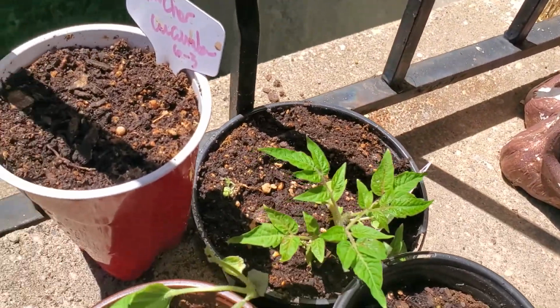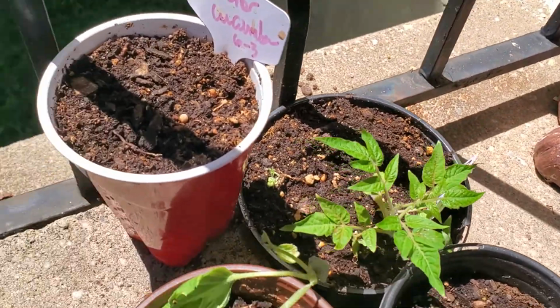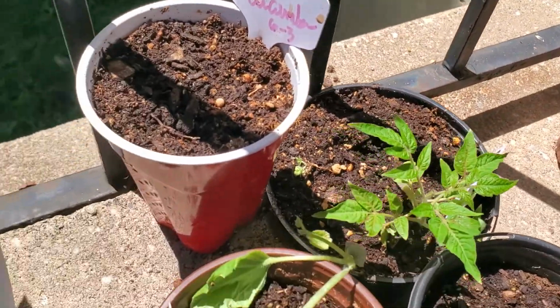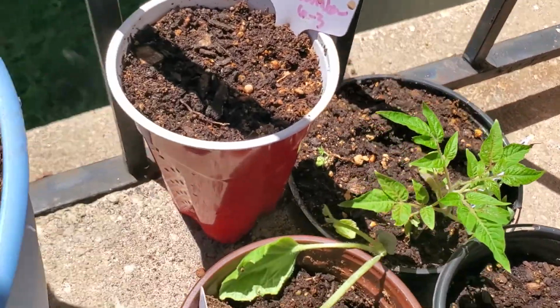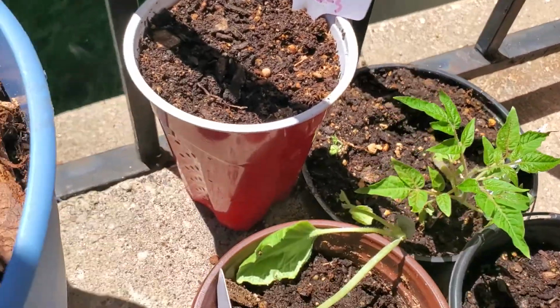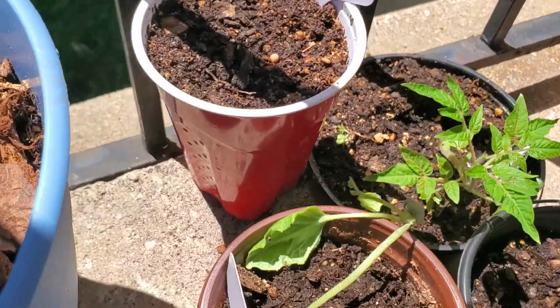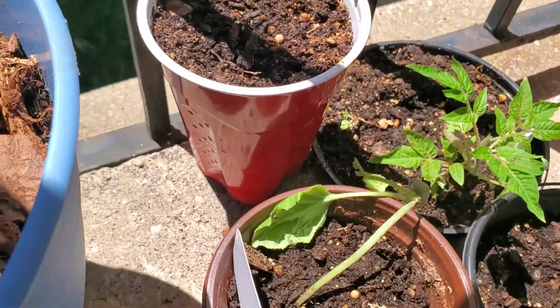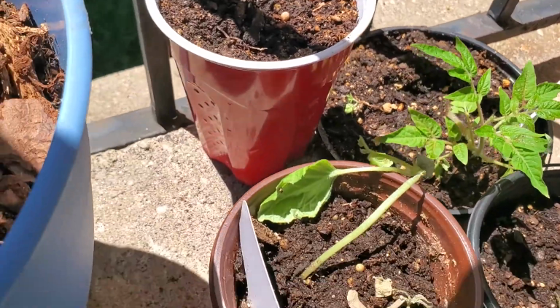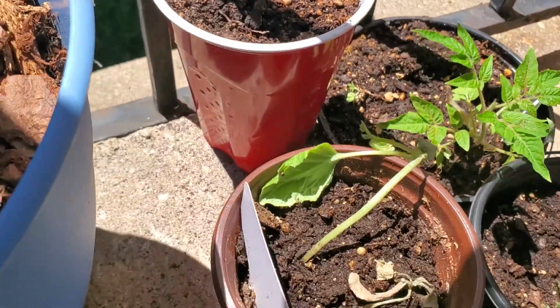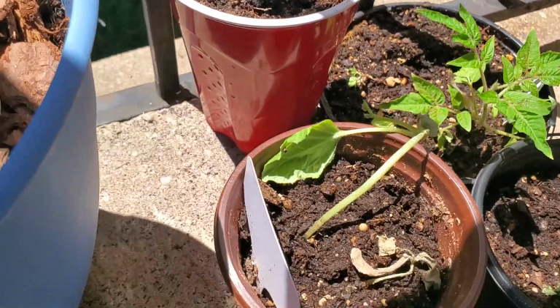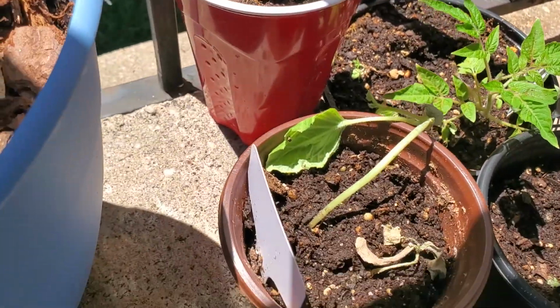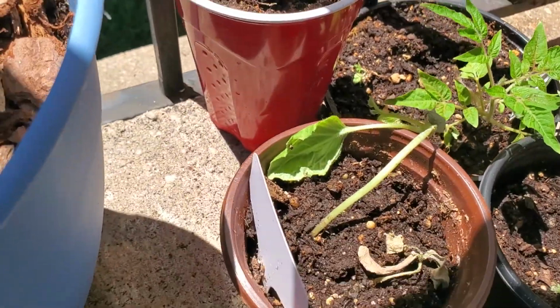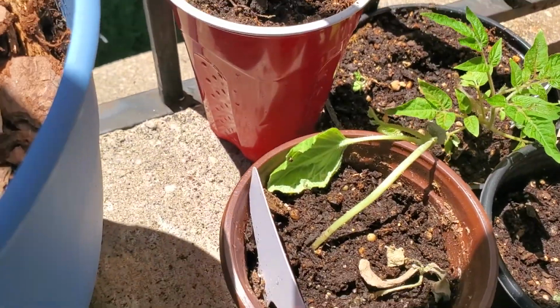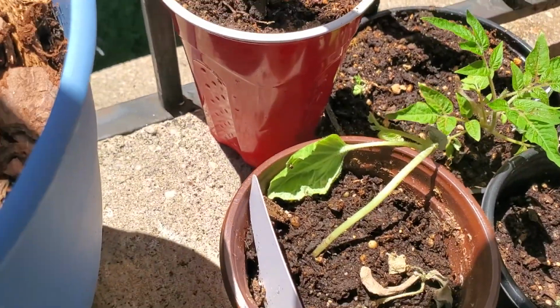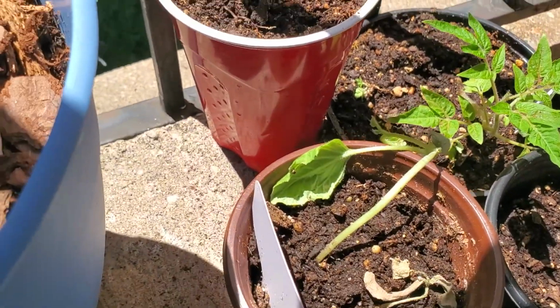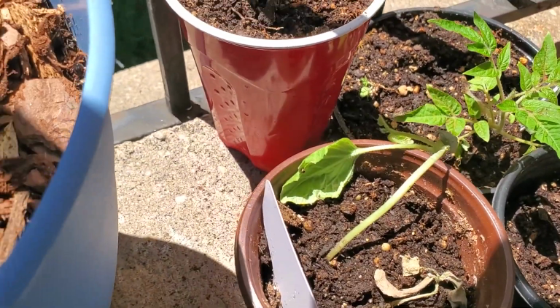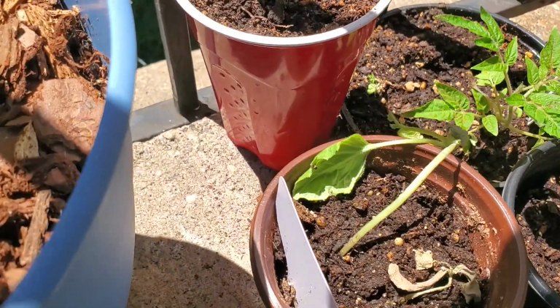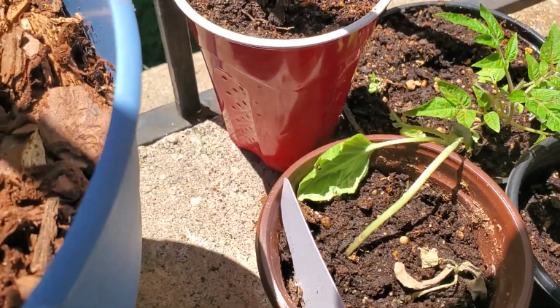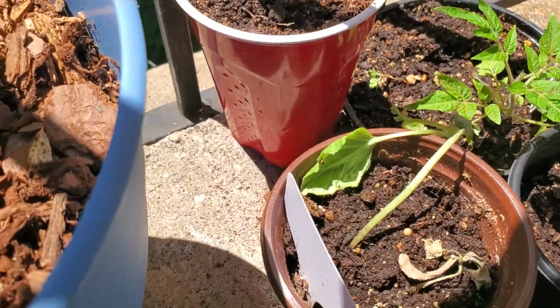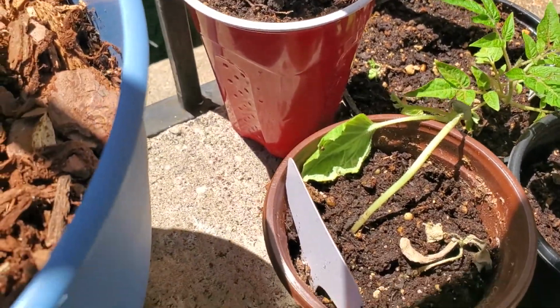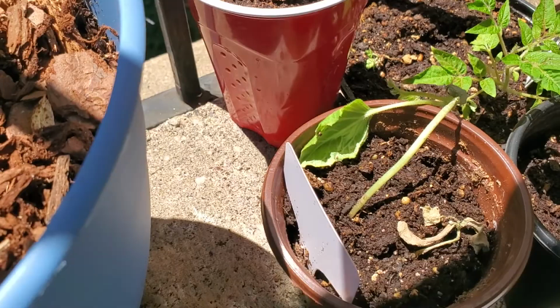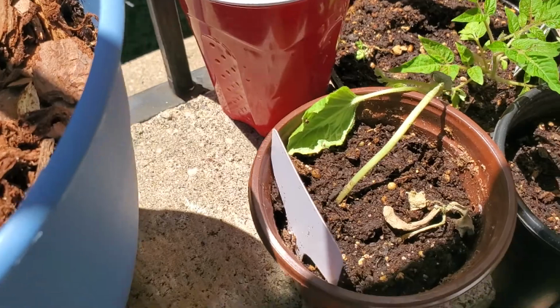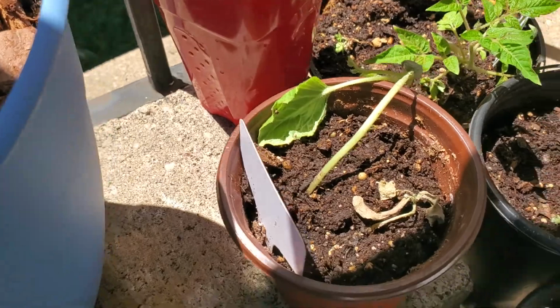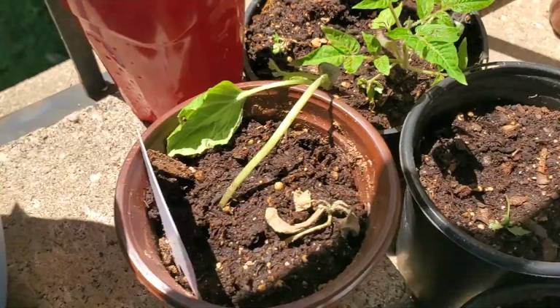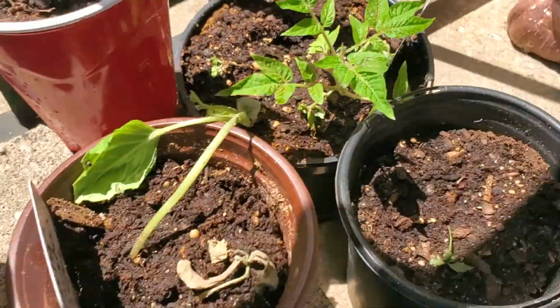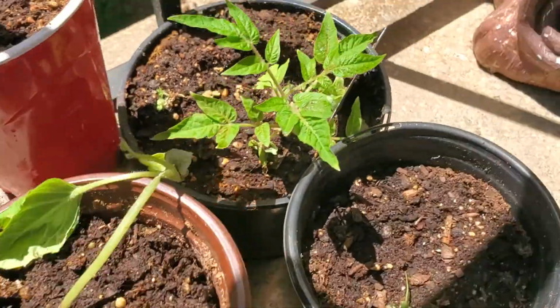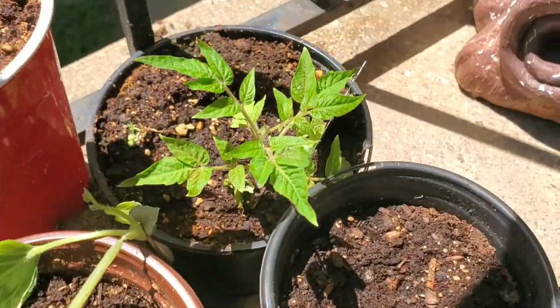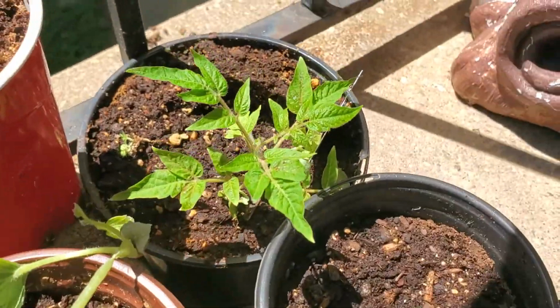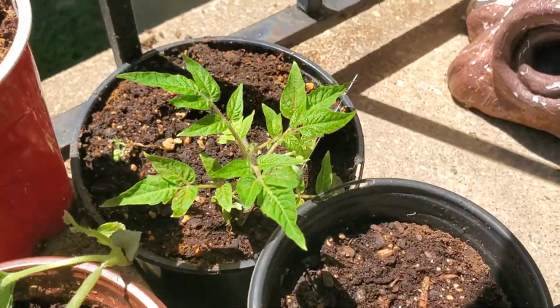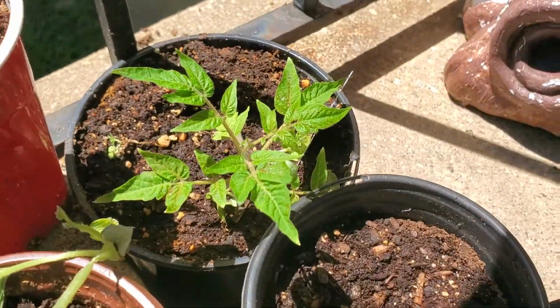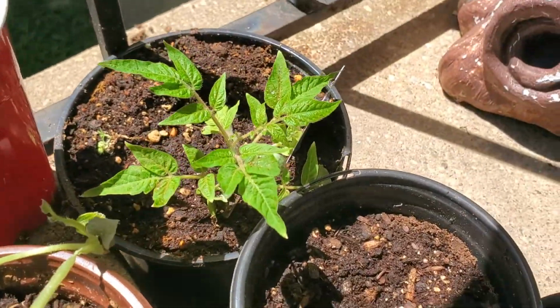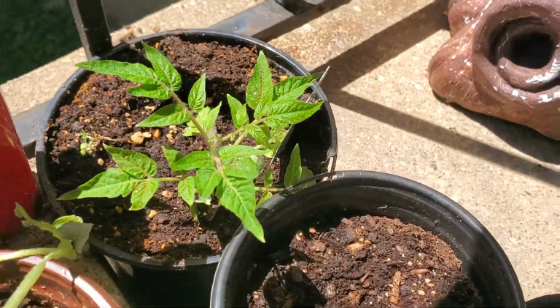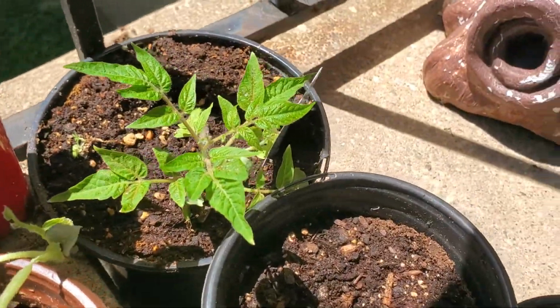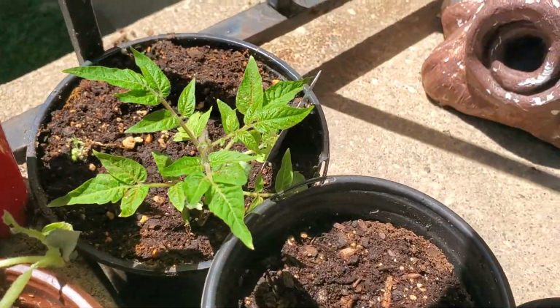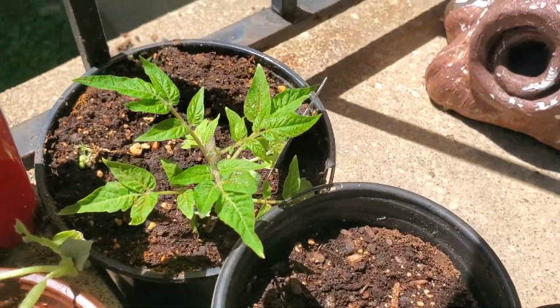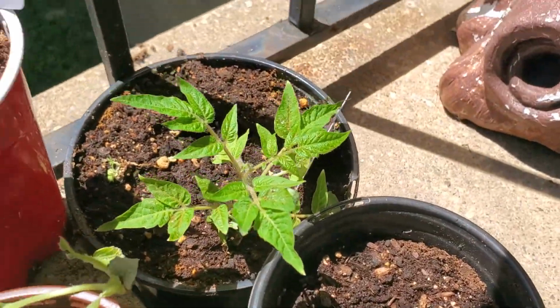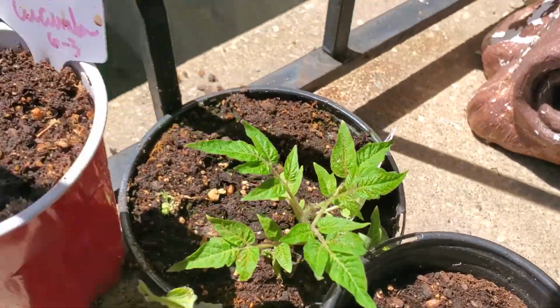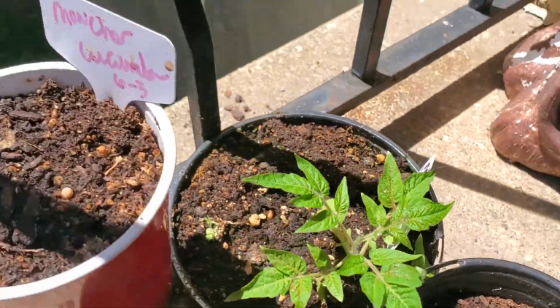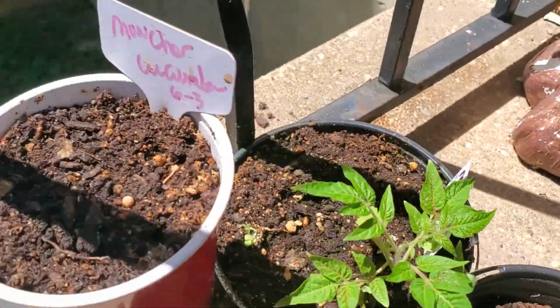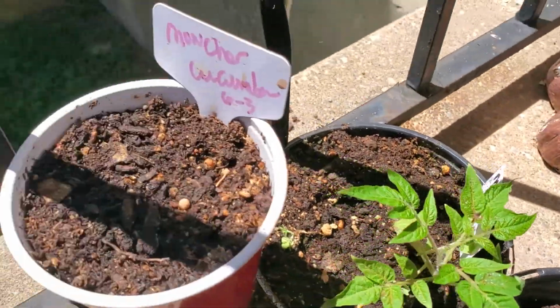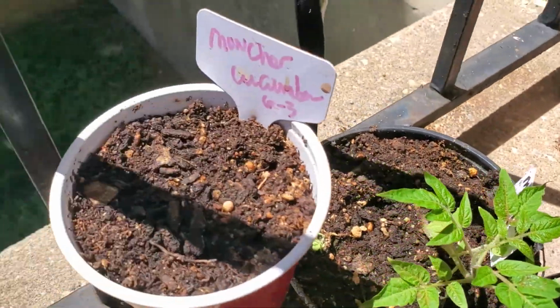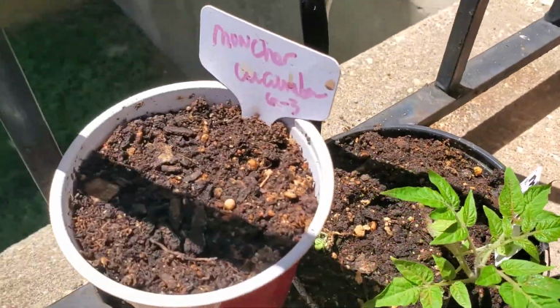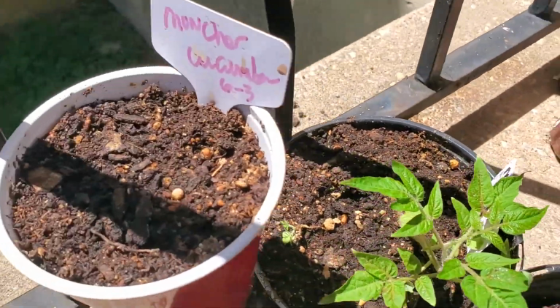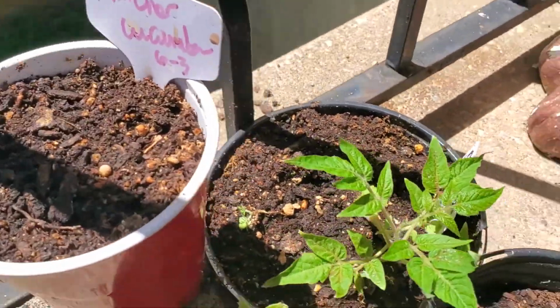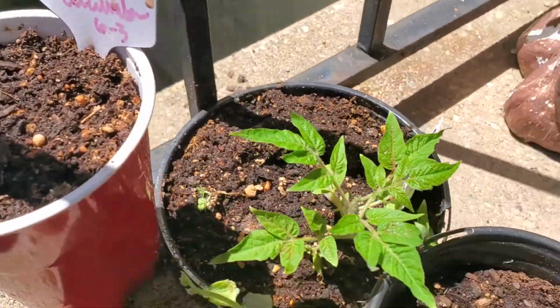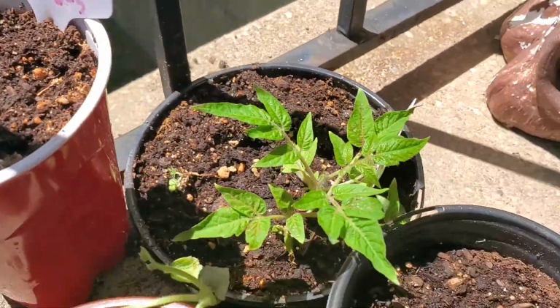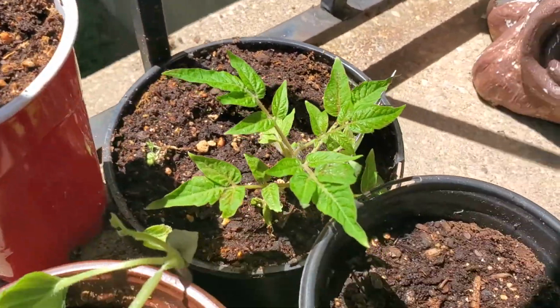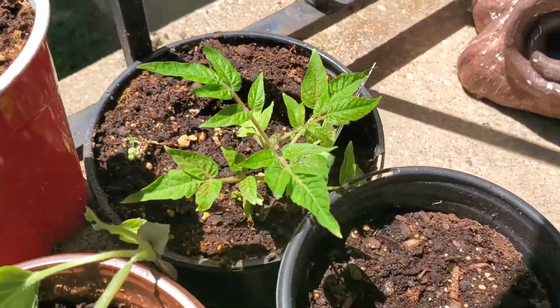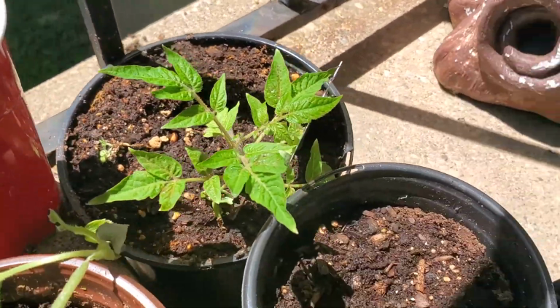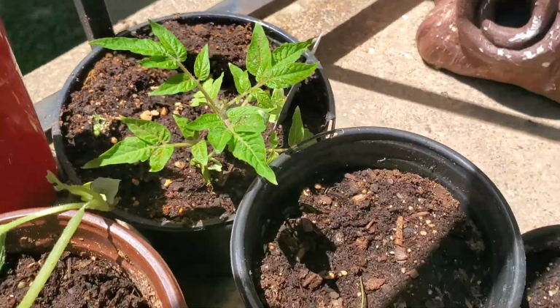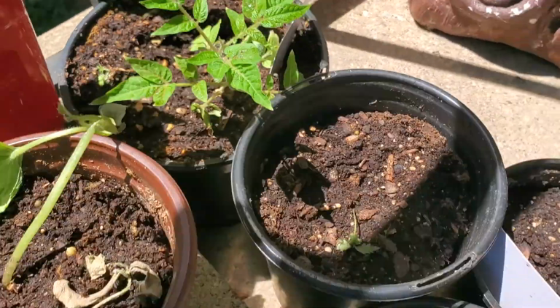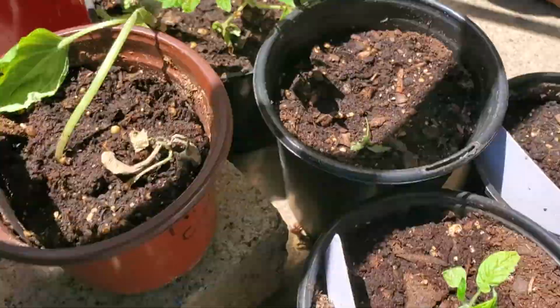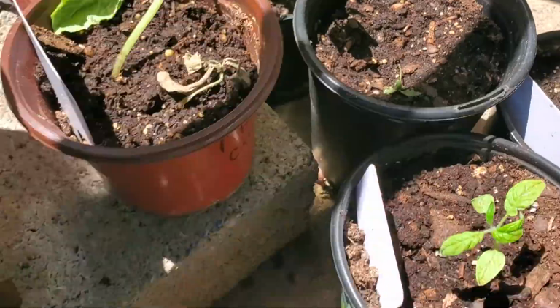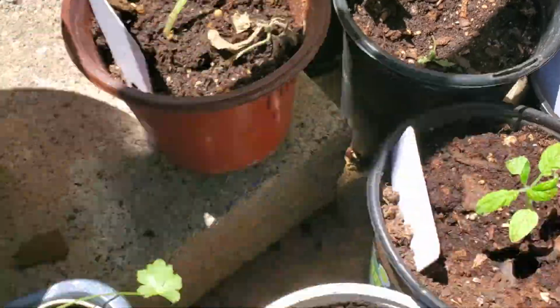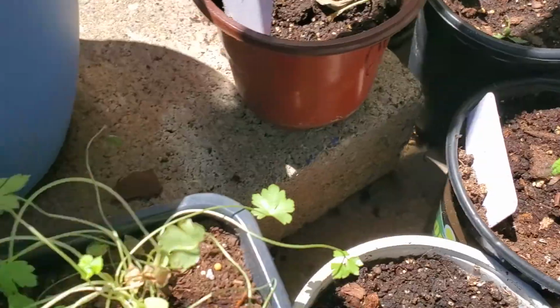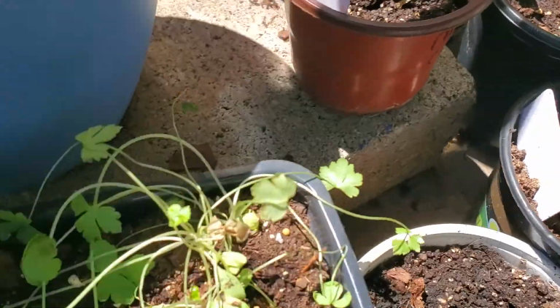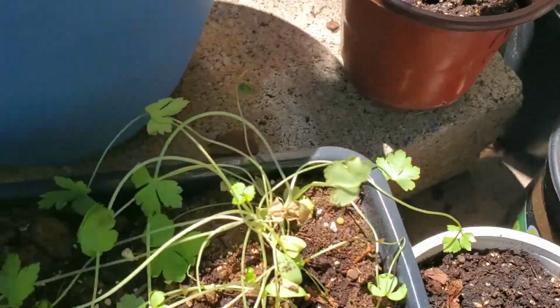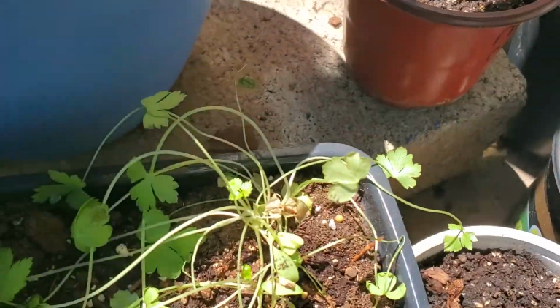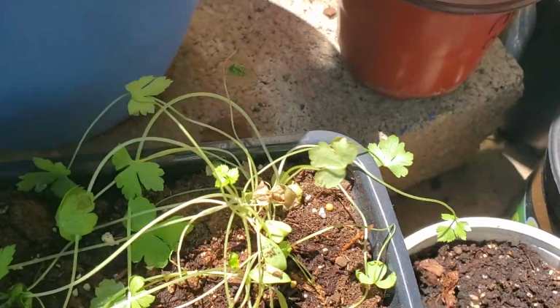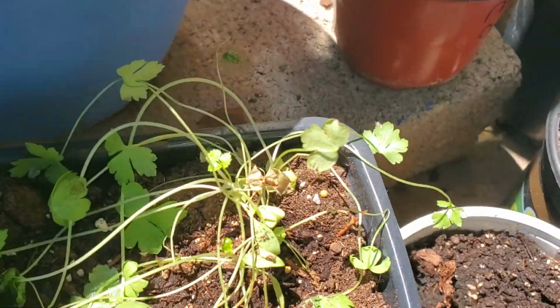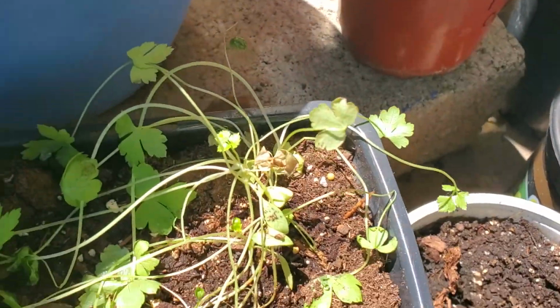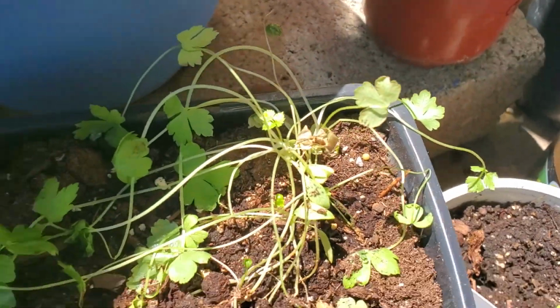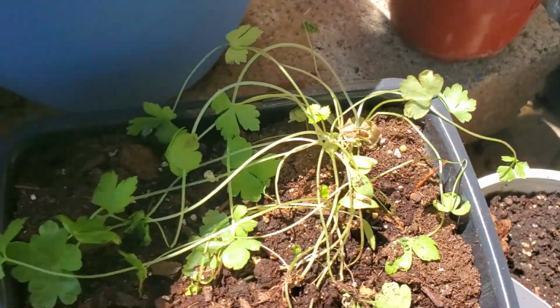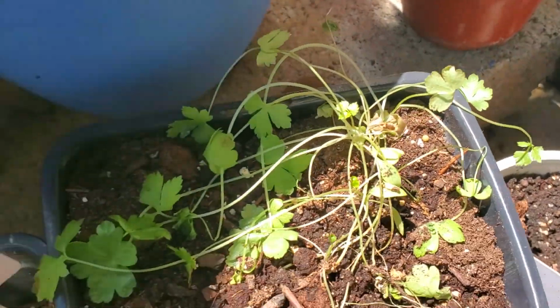Another cucumber that is also struggling. And we don't know what this is, but we watered it and we are going to see what happens.